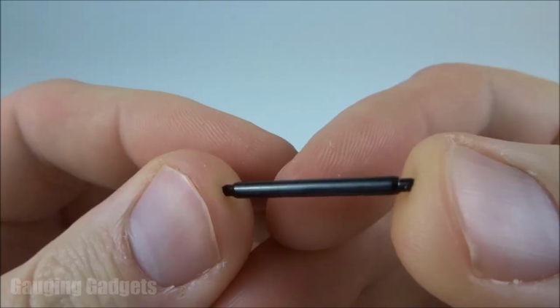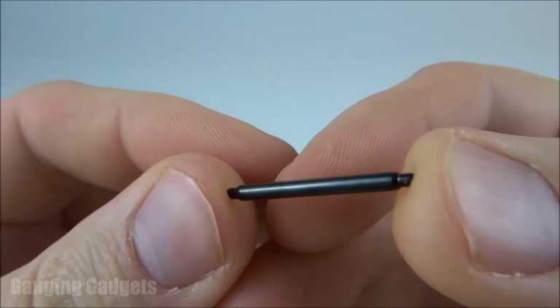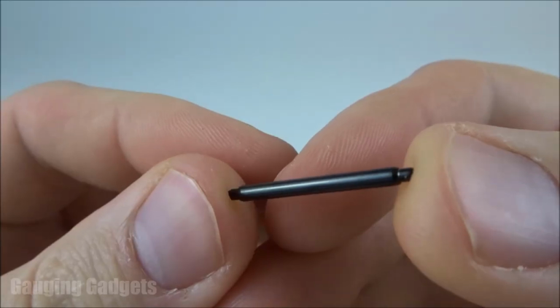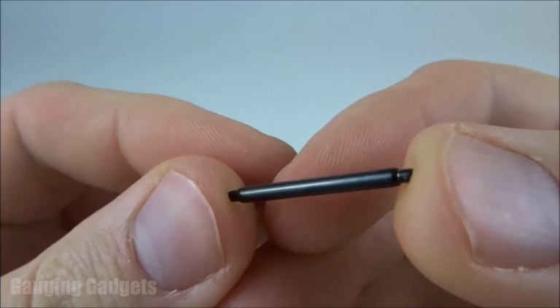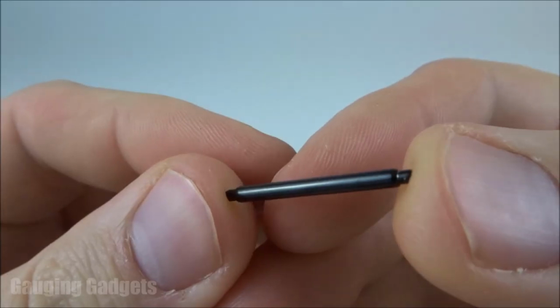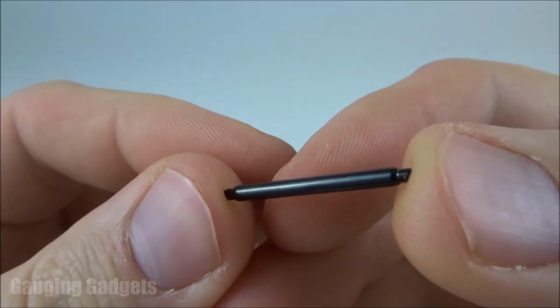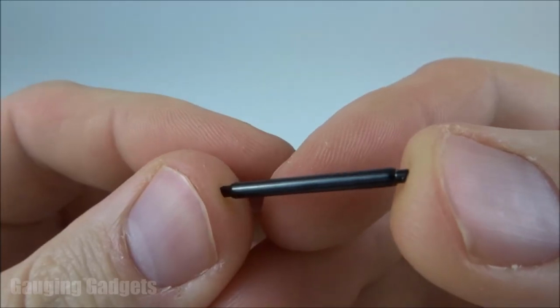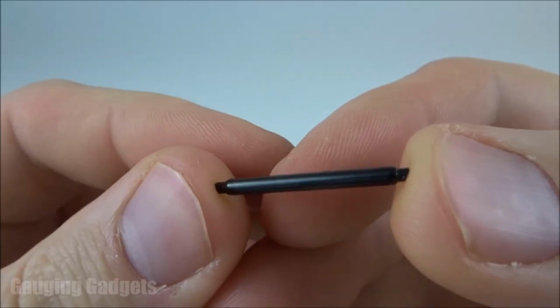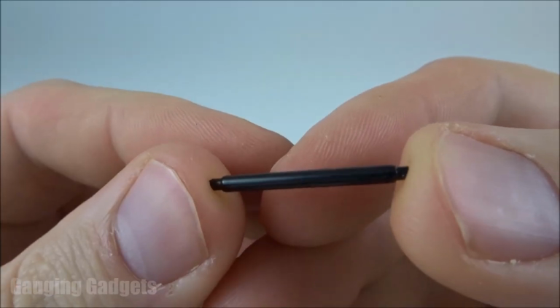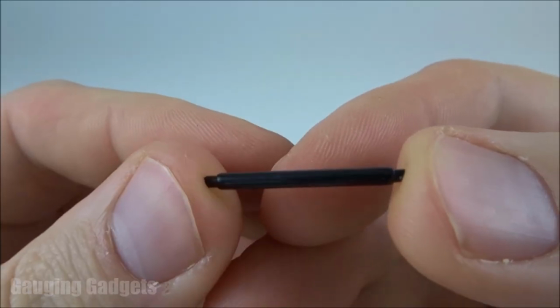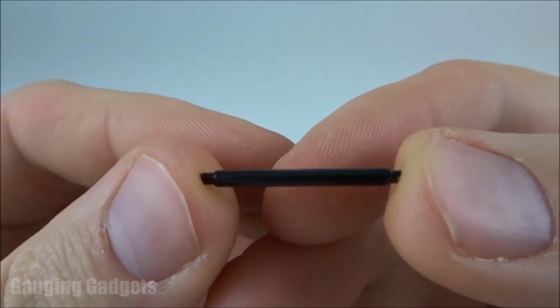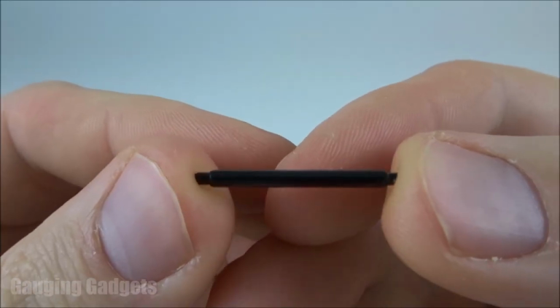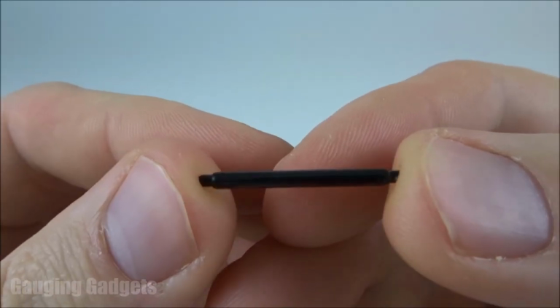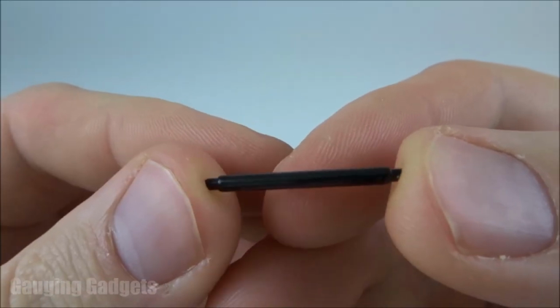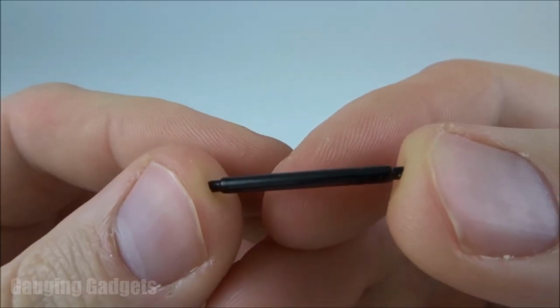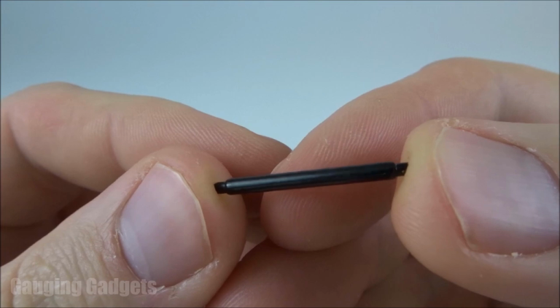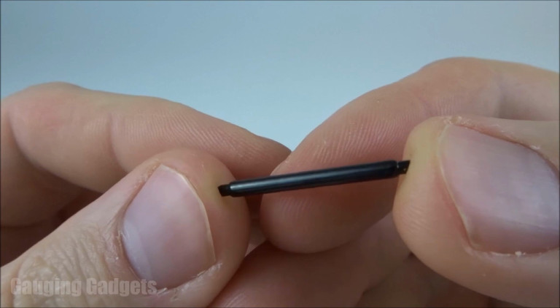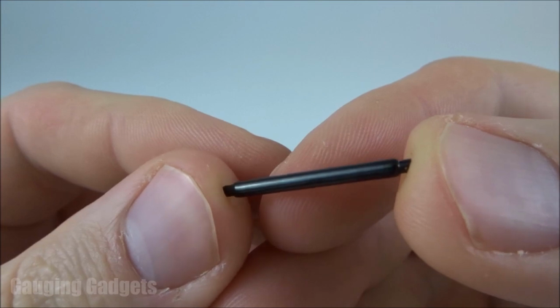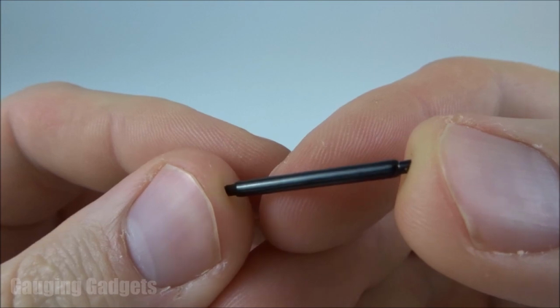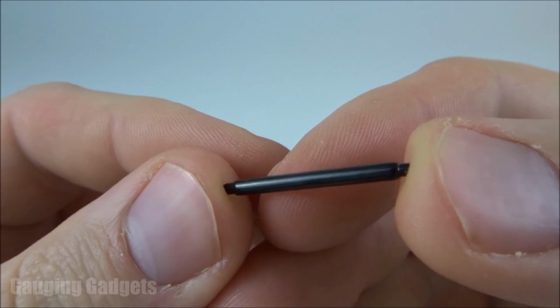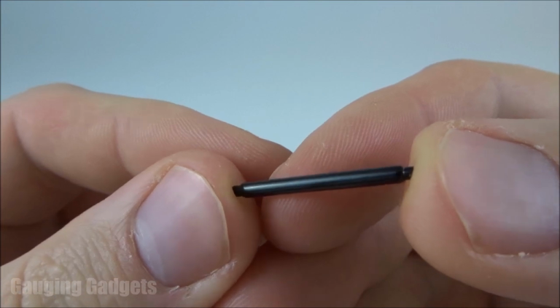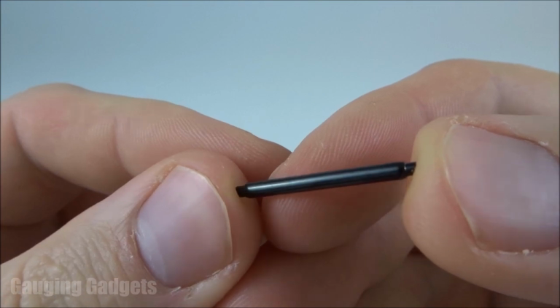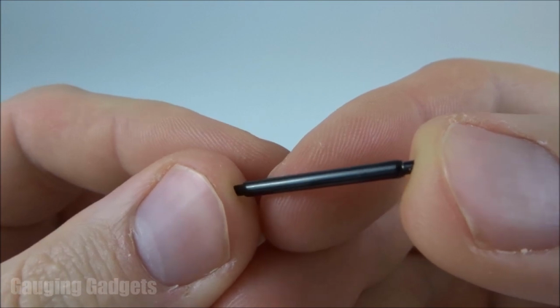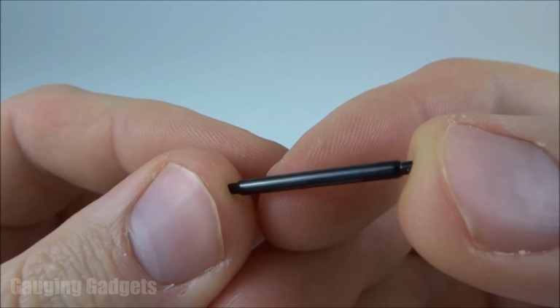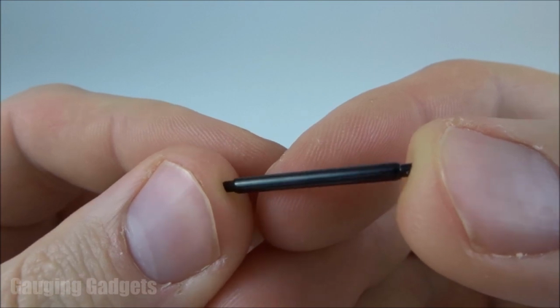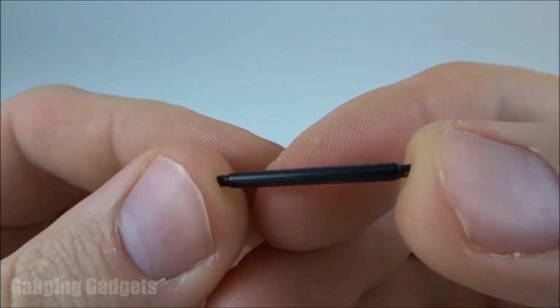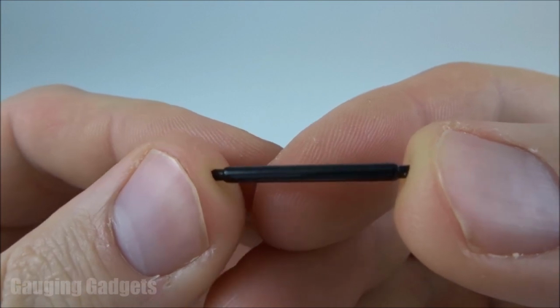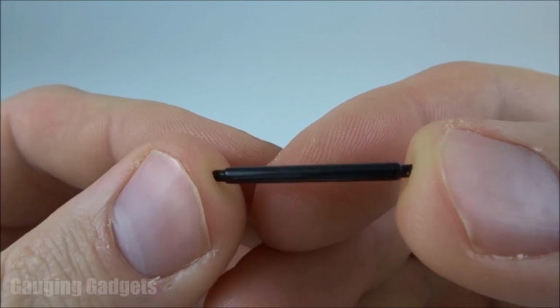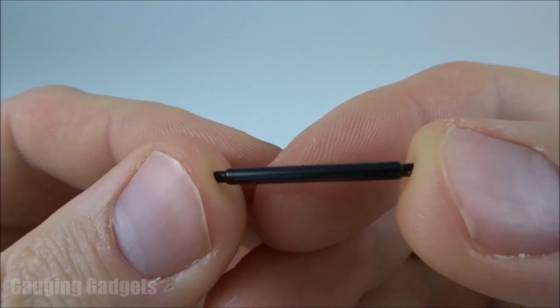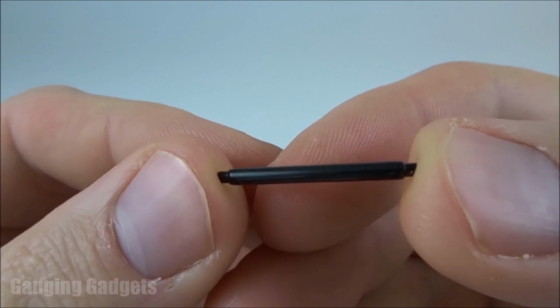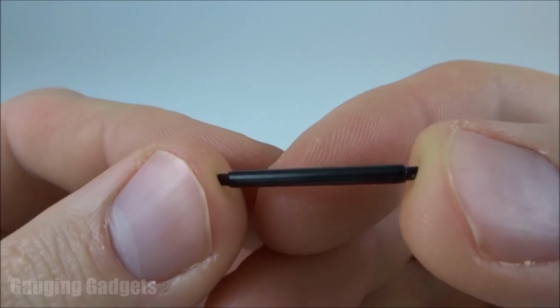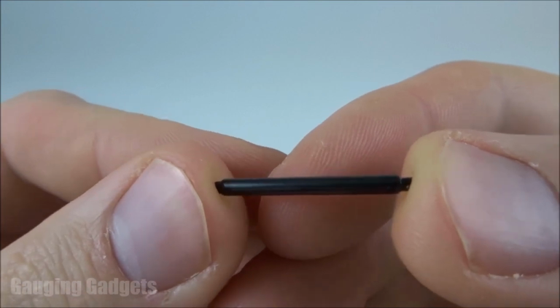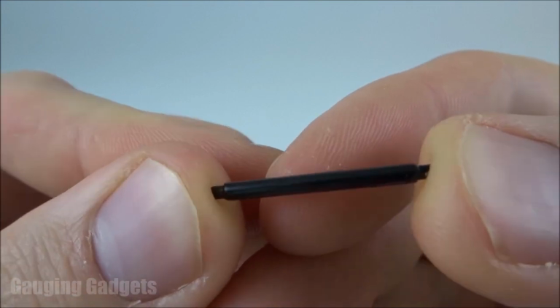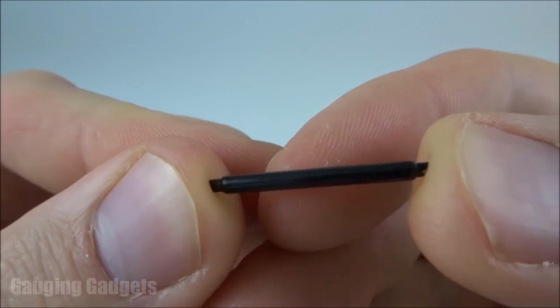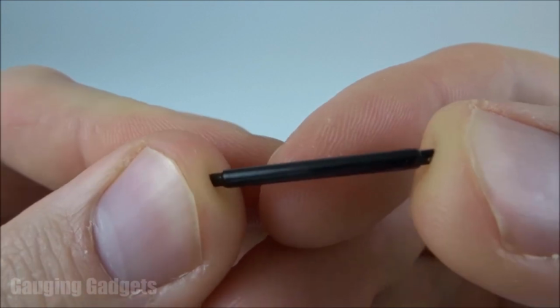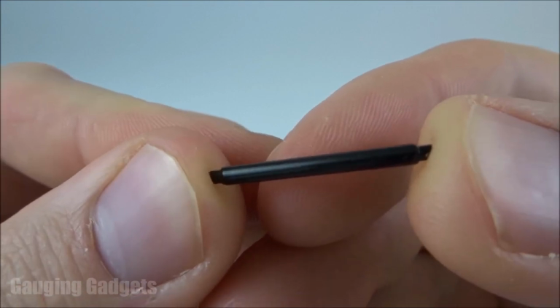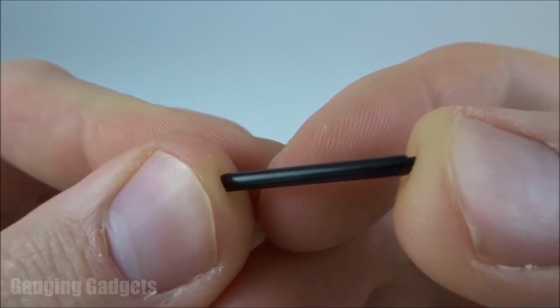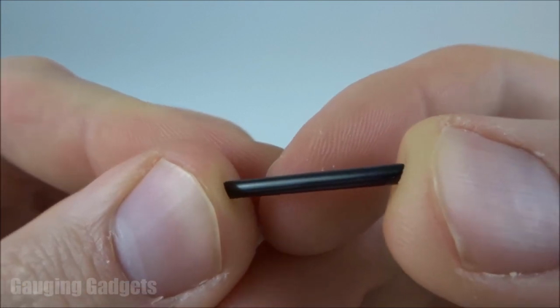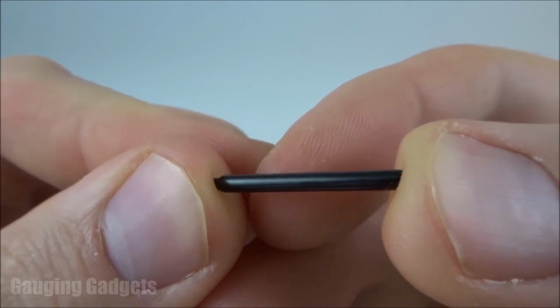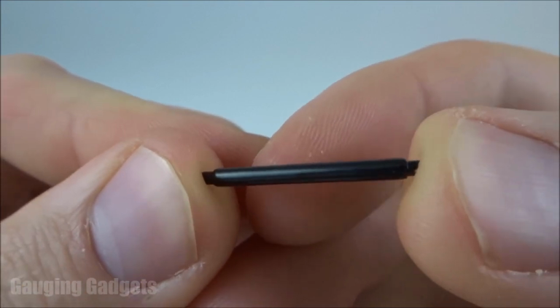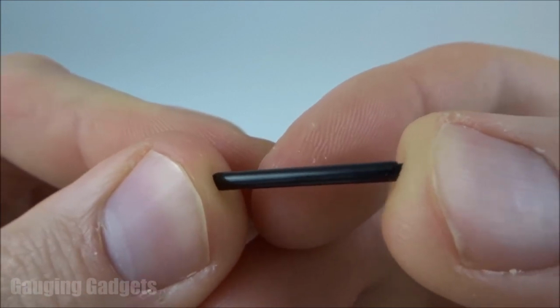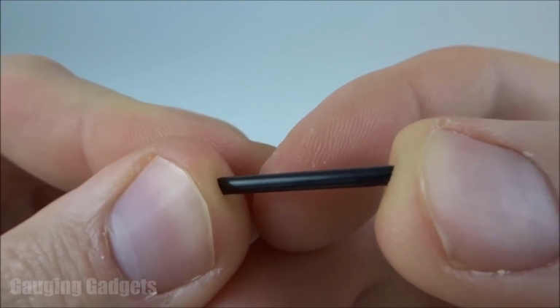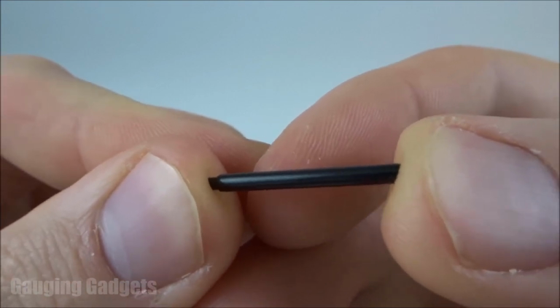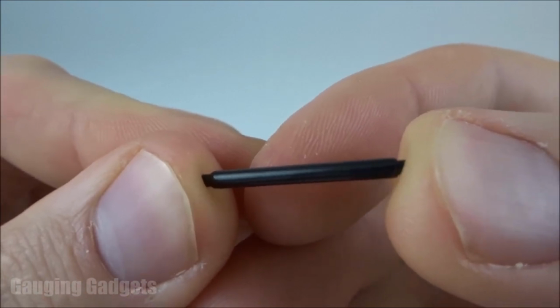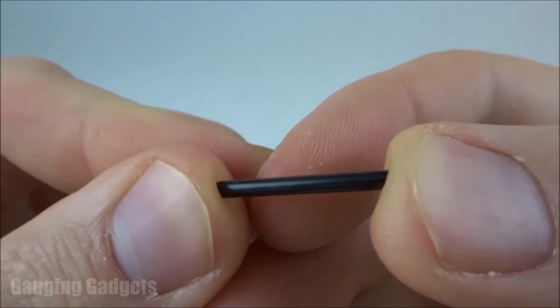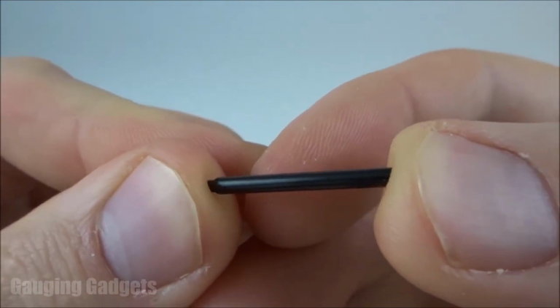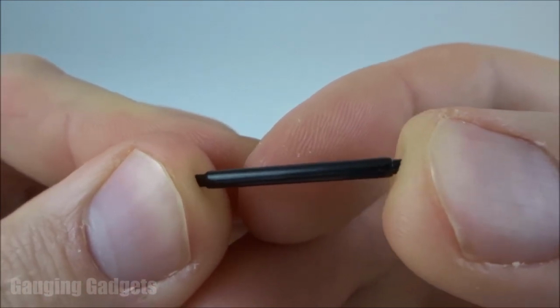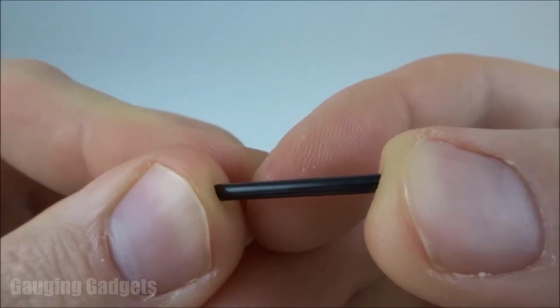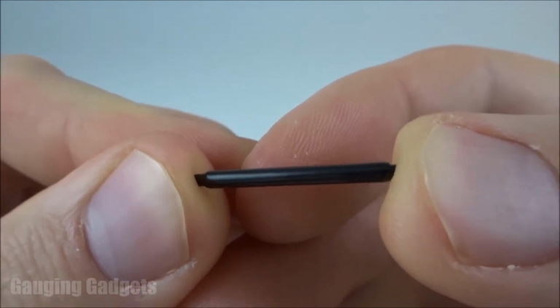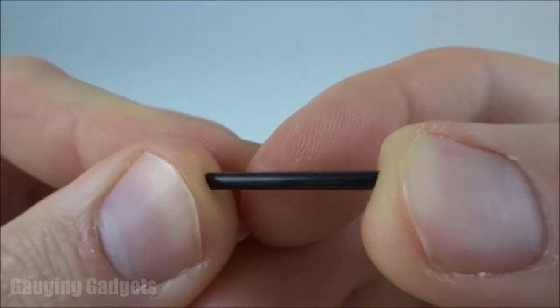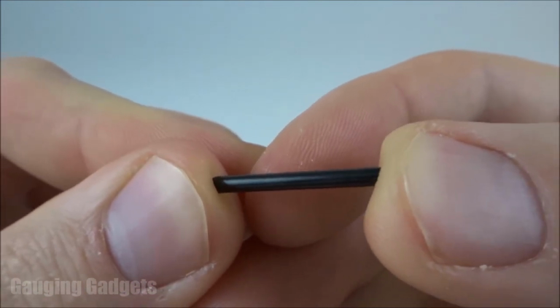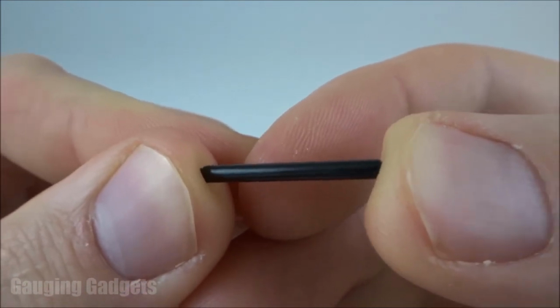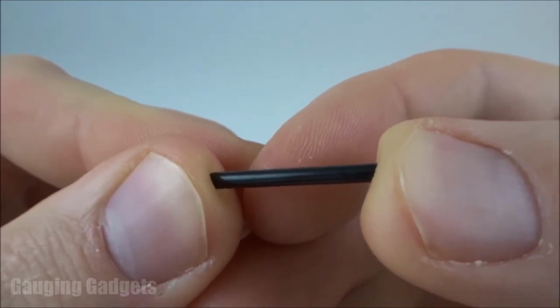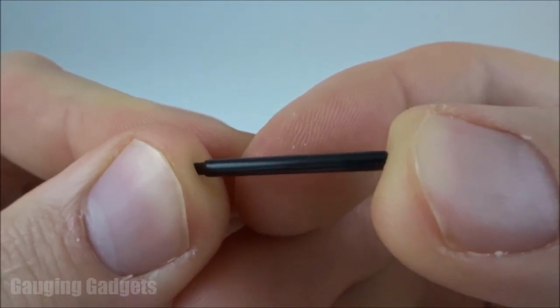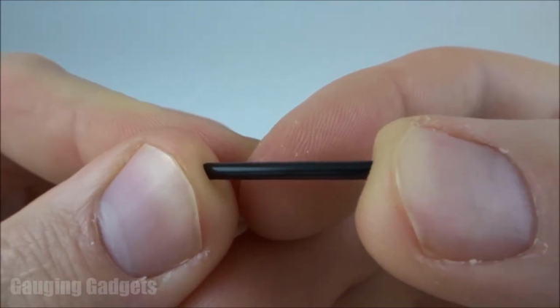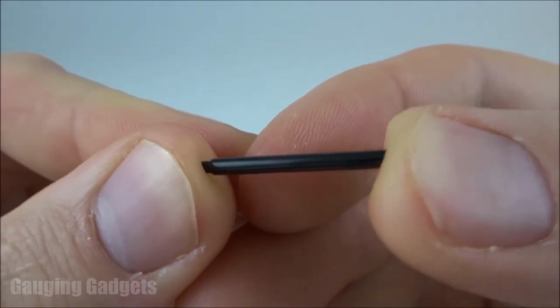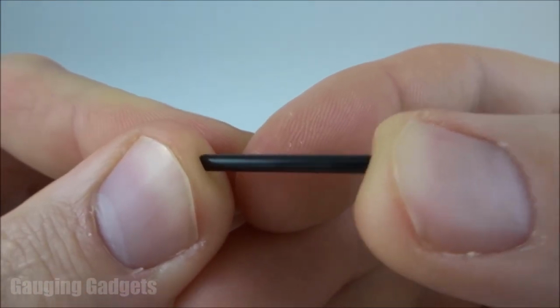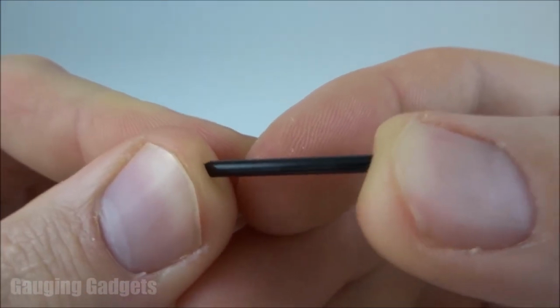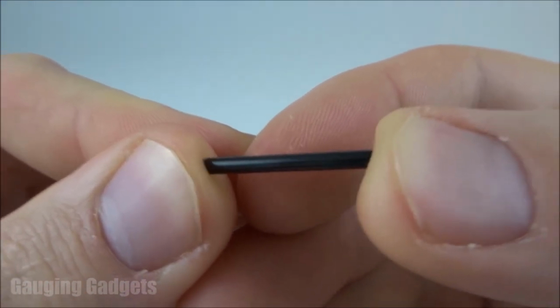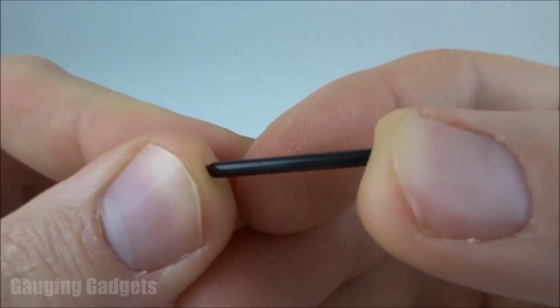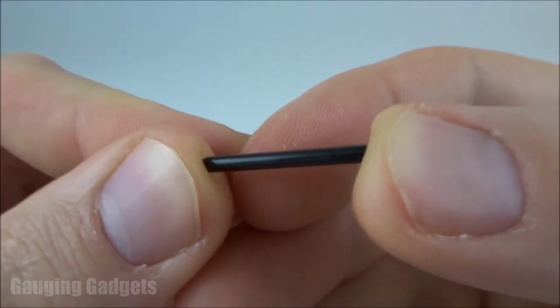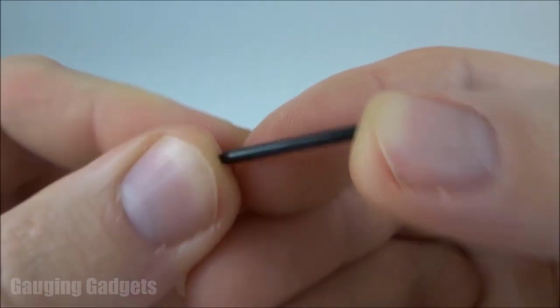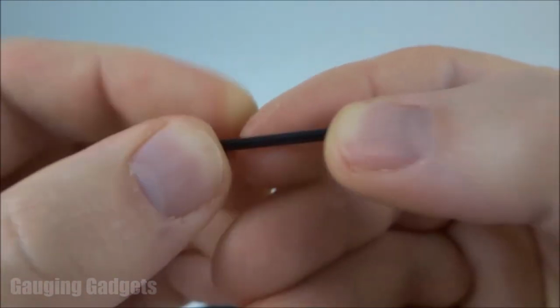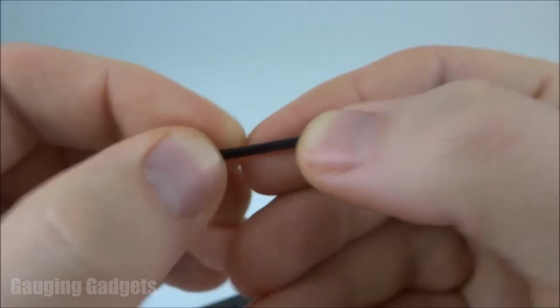So as a quick demonstration, this is the metal piece that holds the band in place and it can be easily pushed in — and that's how the watch band is removed.